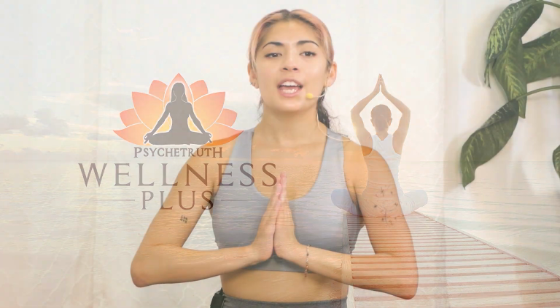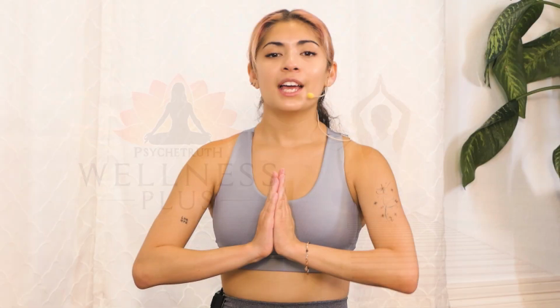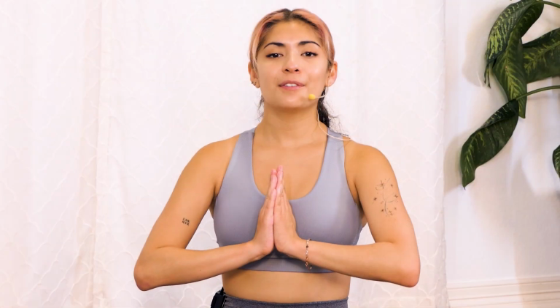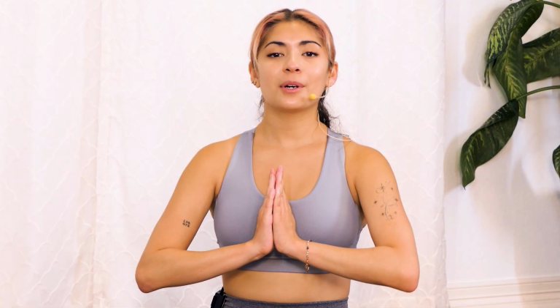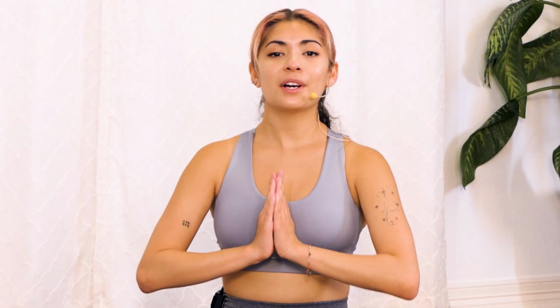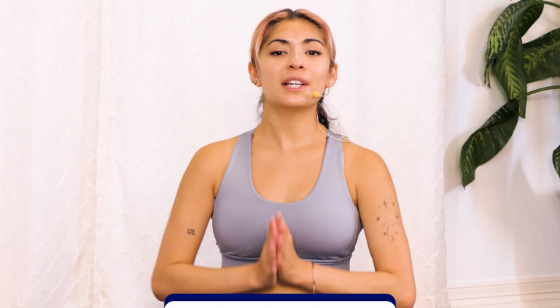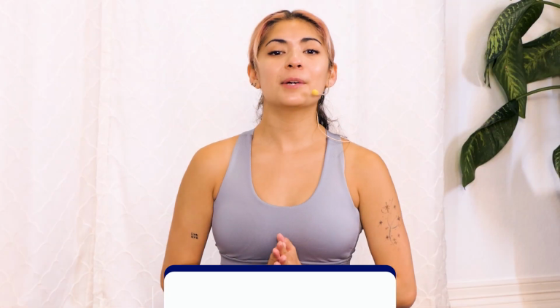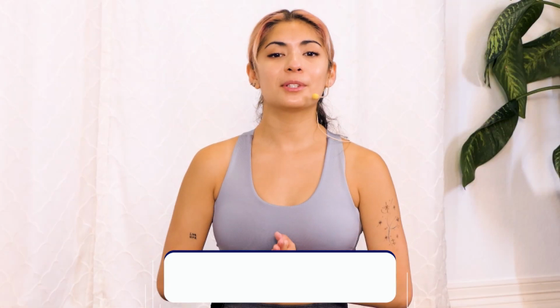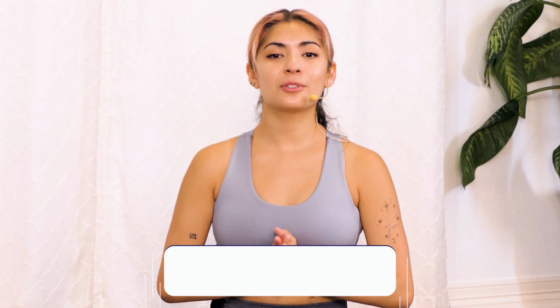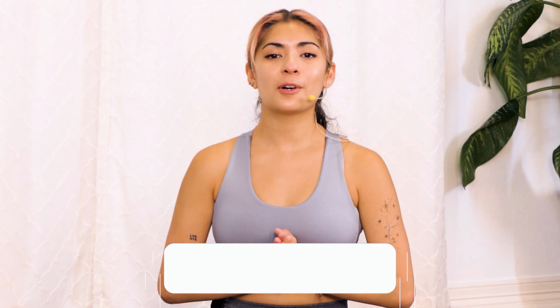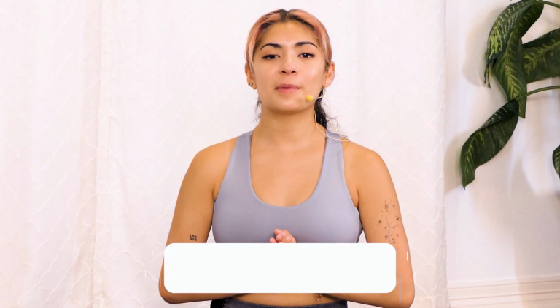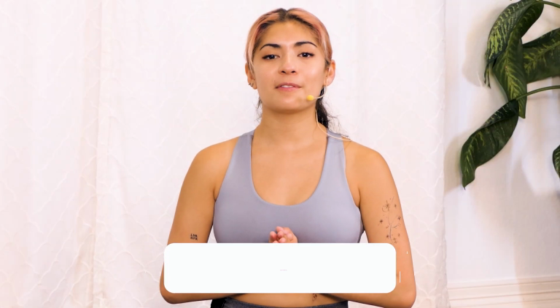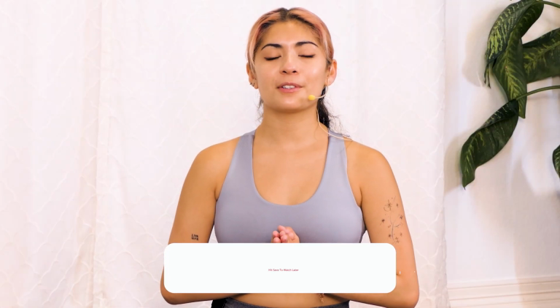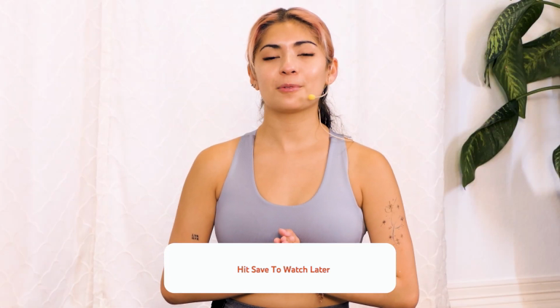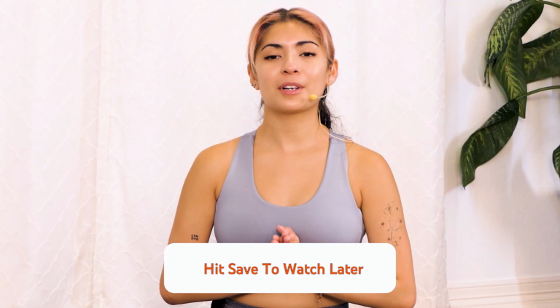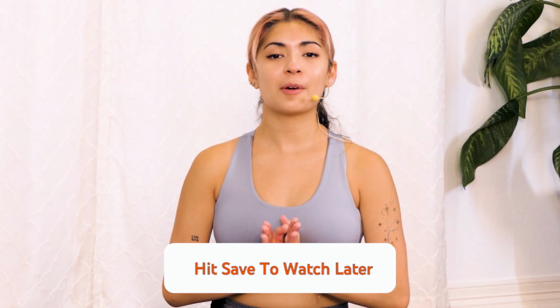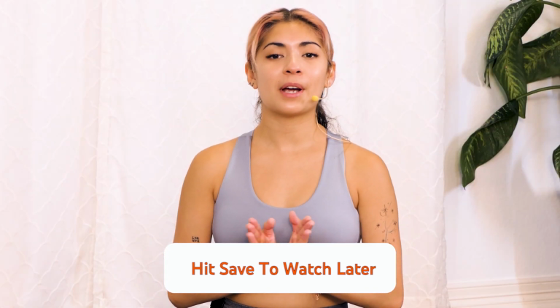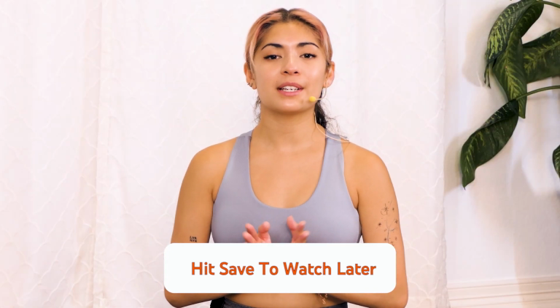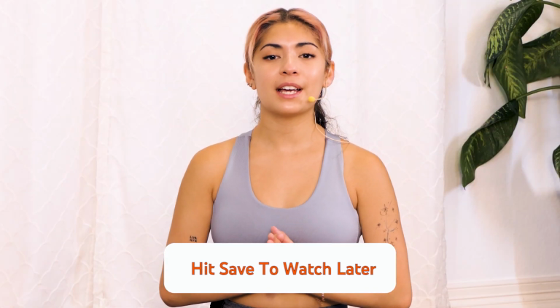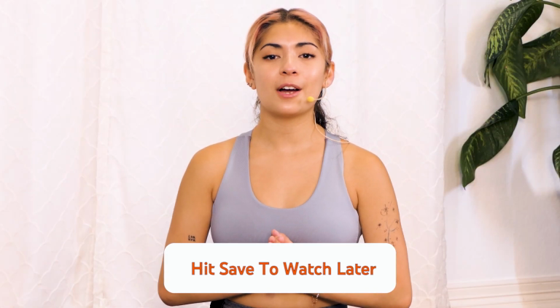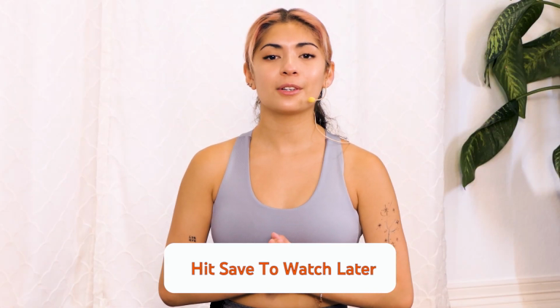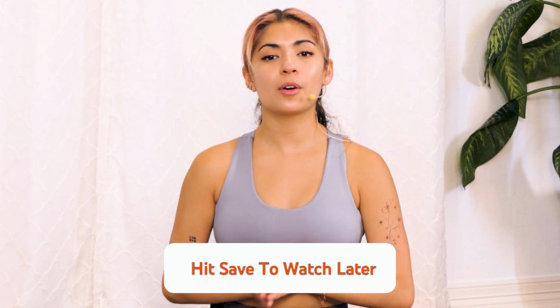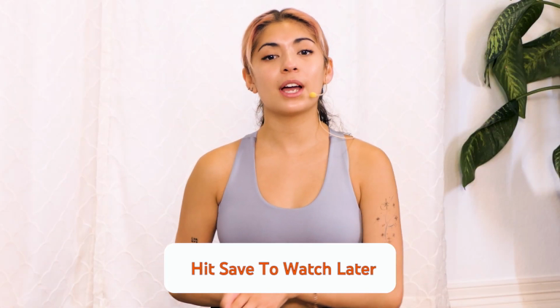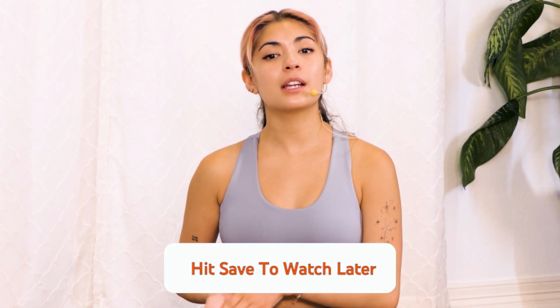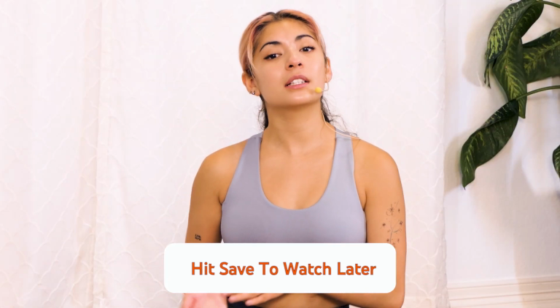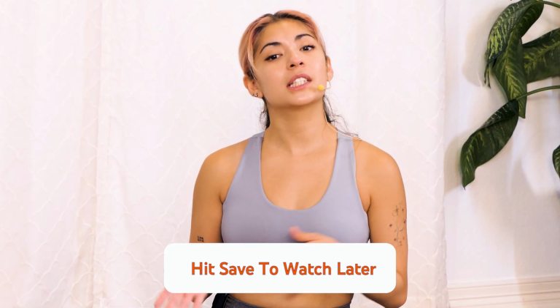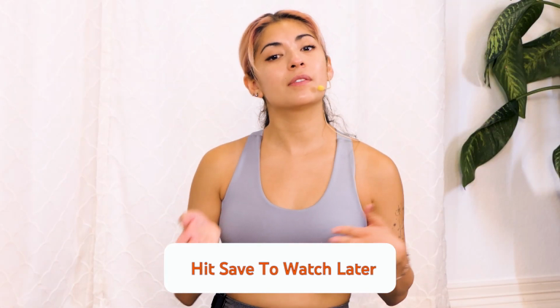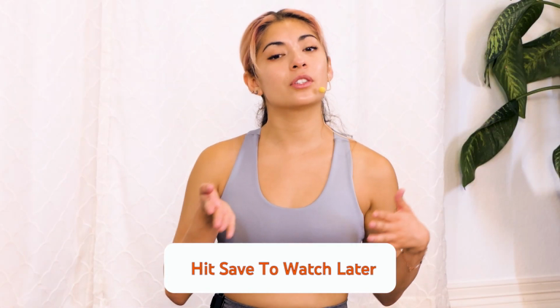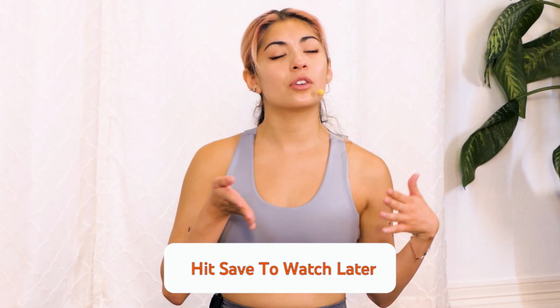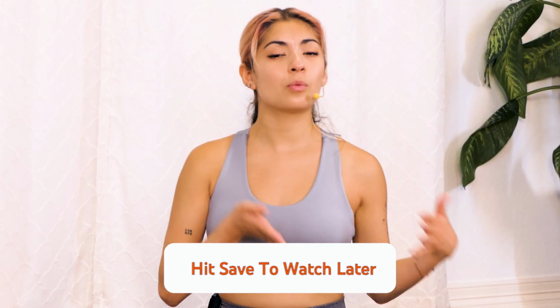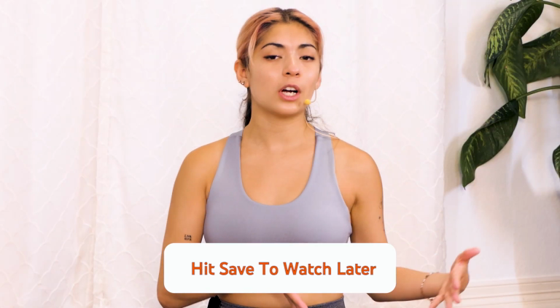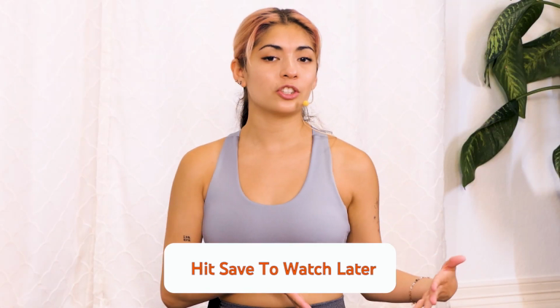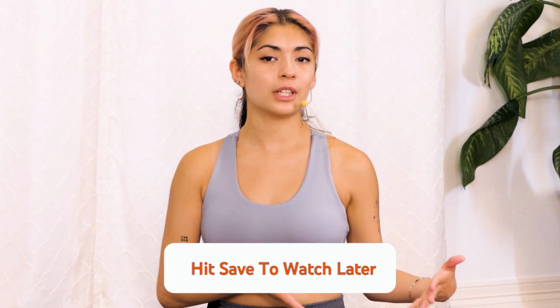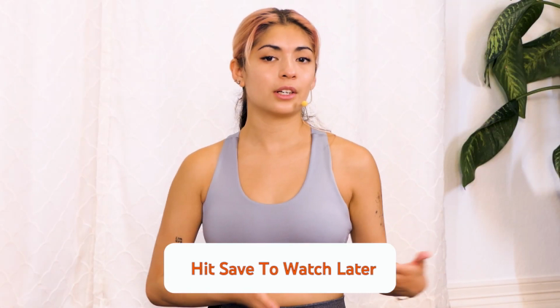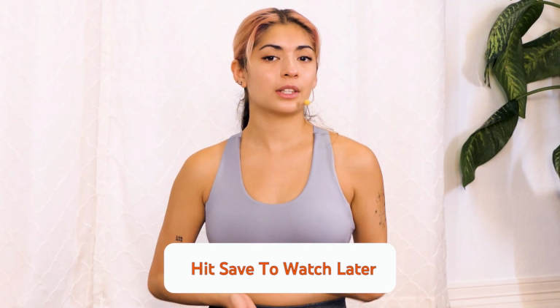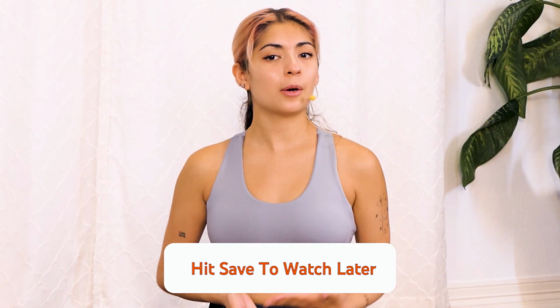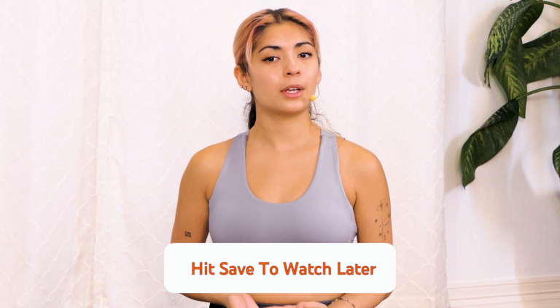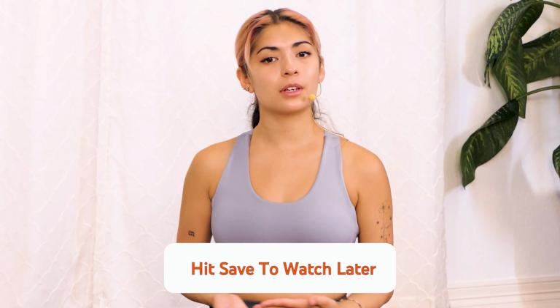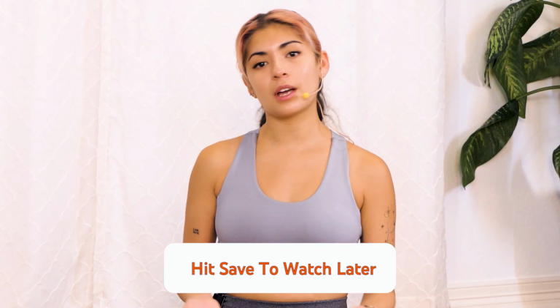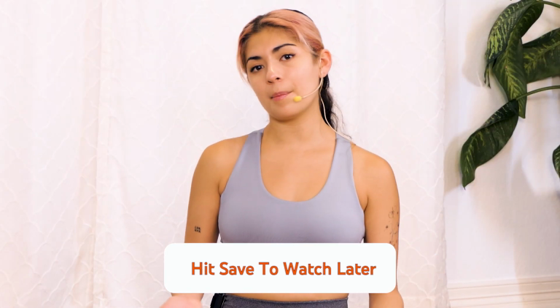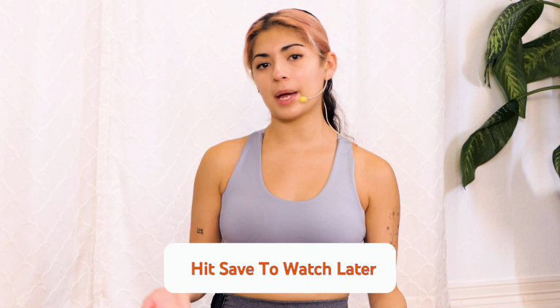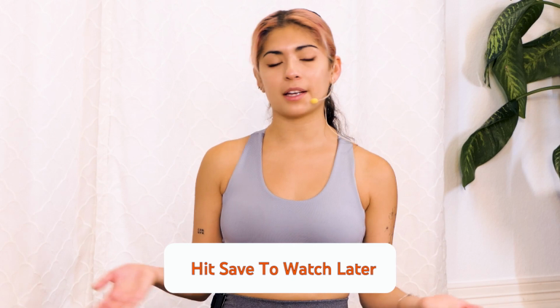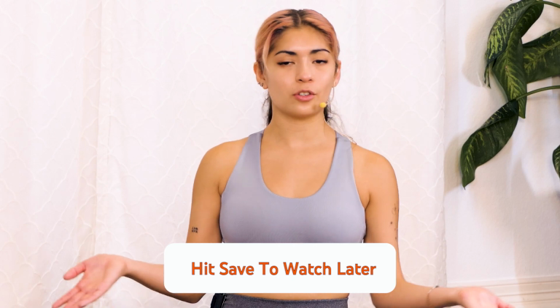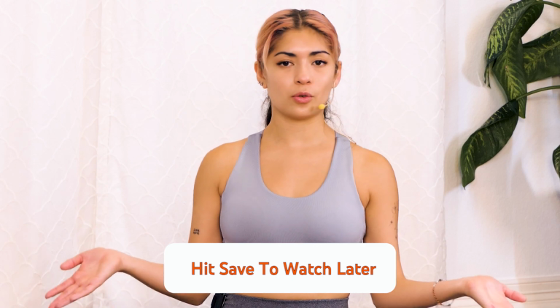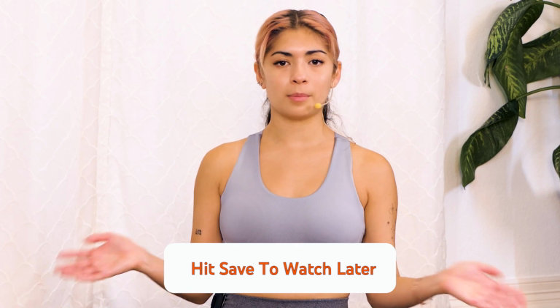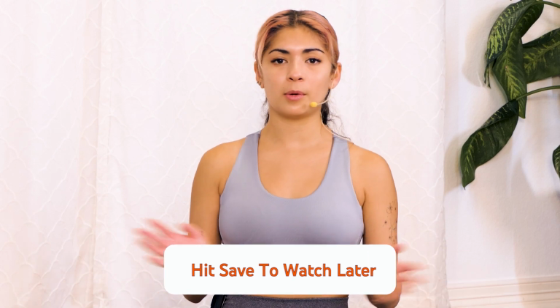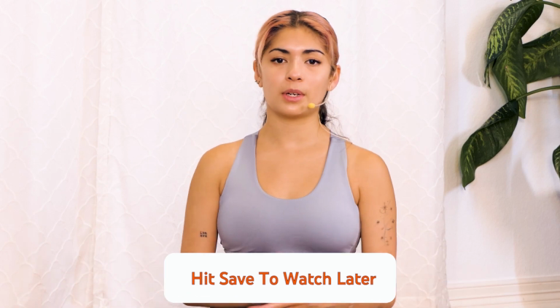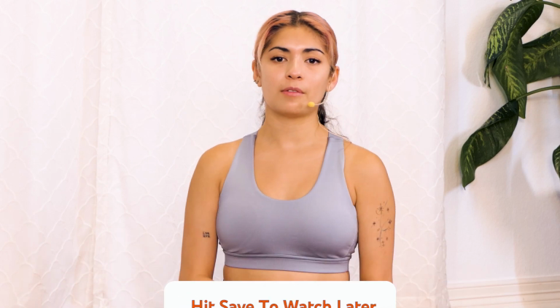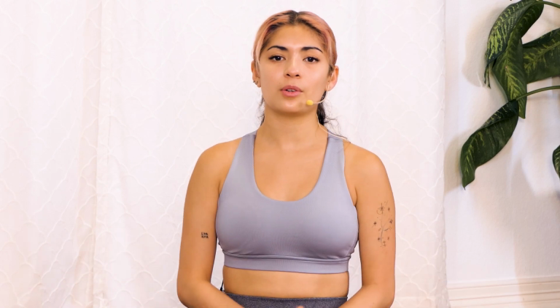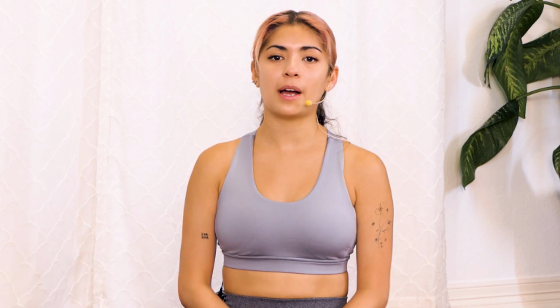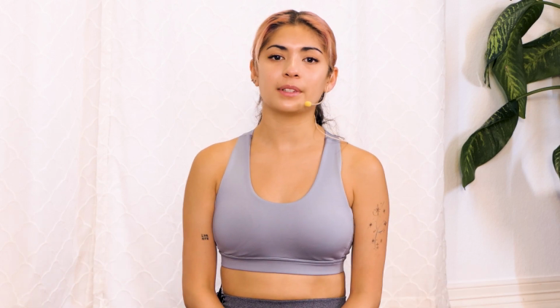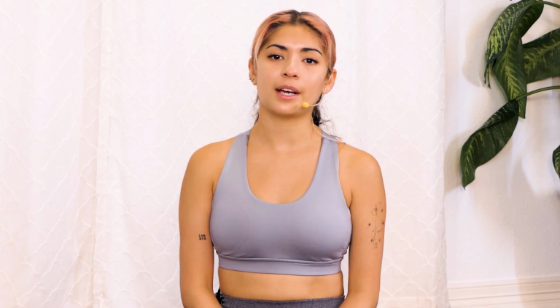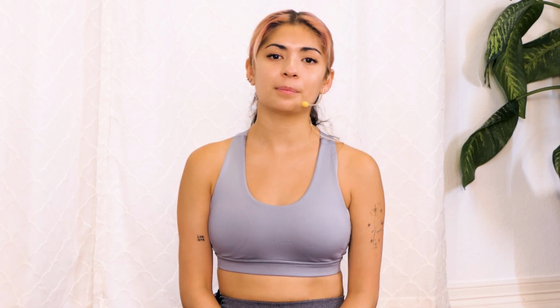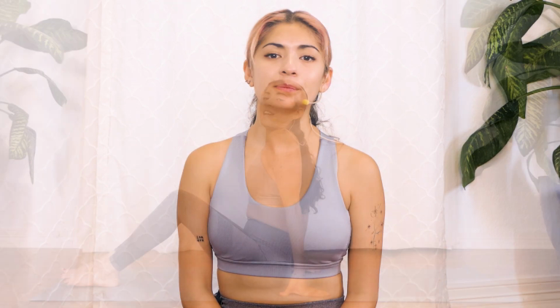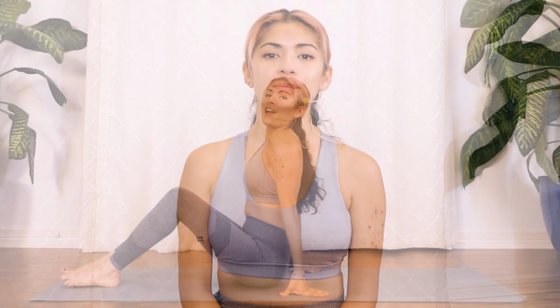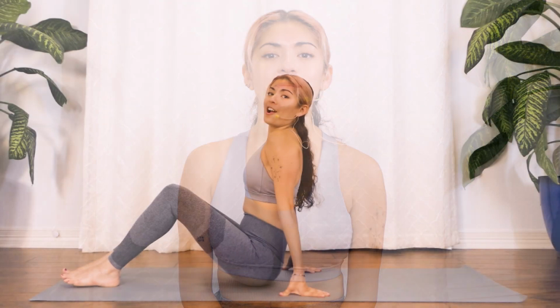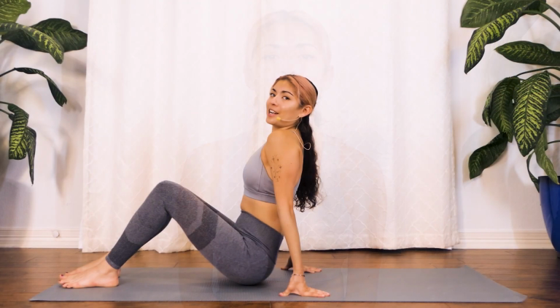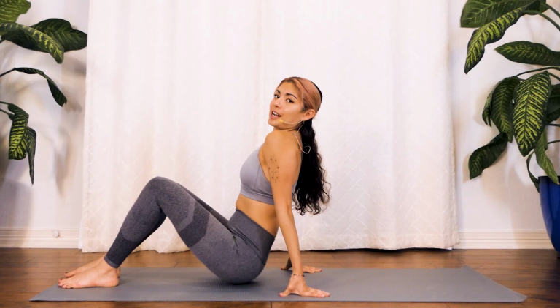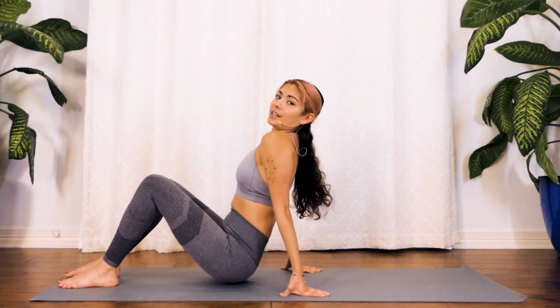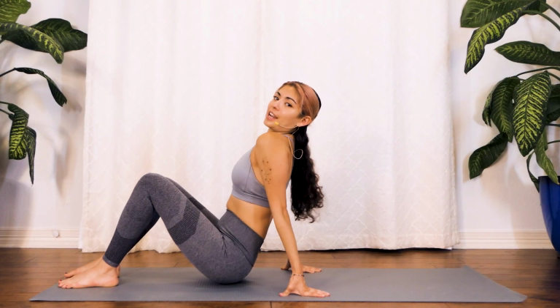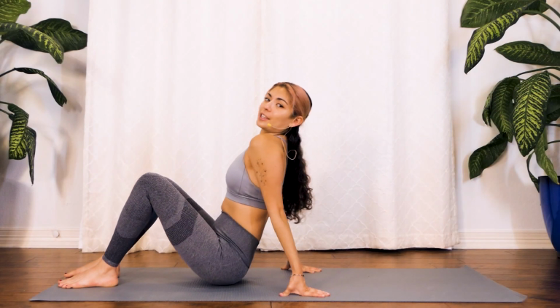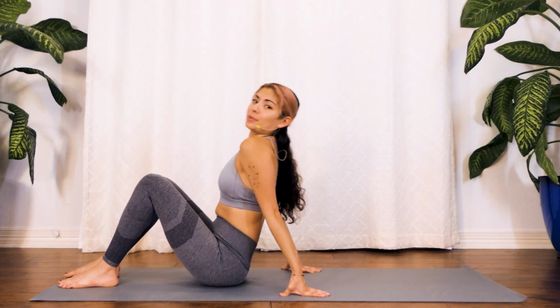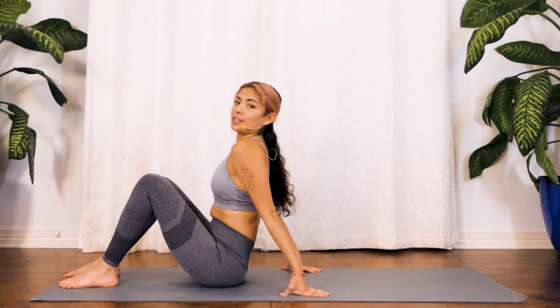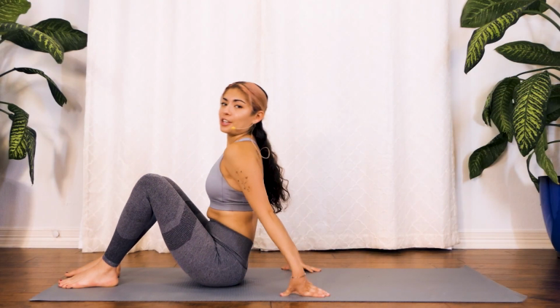If you are unable to join me for this workout right now, go ahead and save it to your watch later so you can come back and join me whenever you have time.